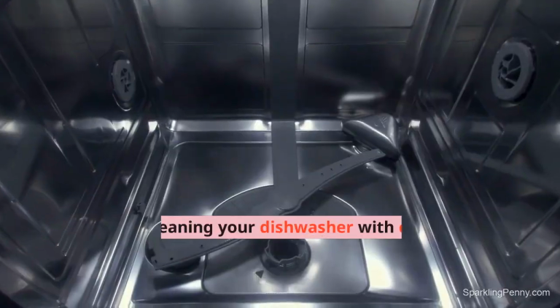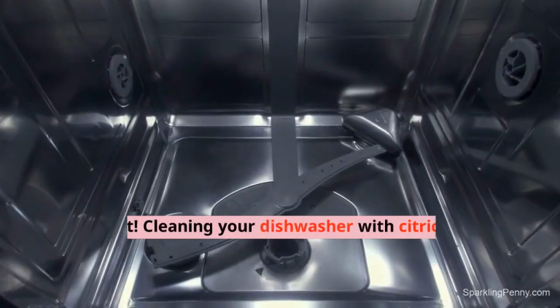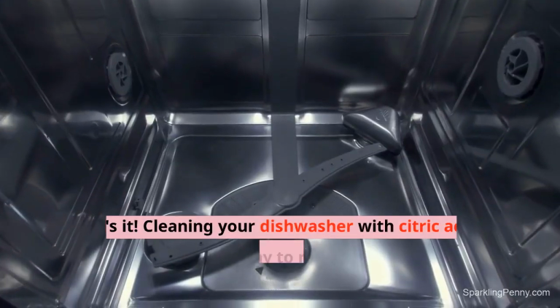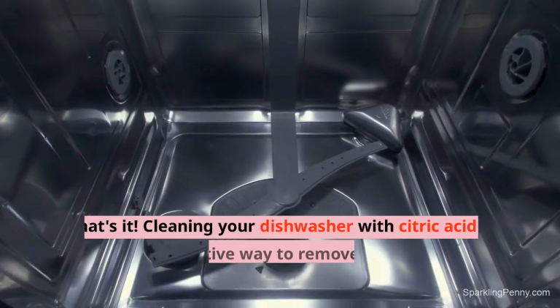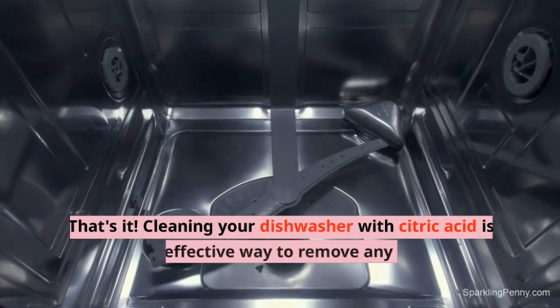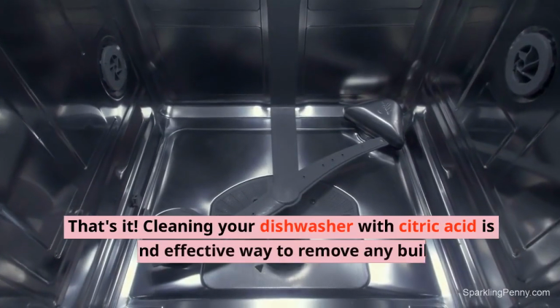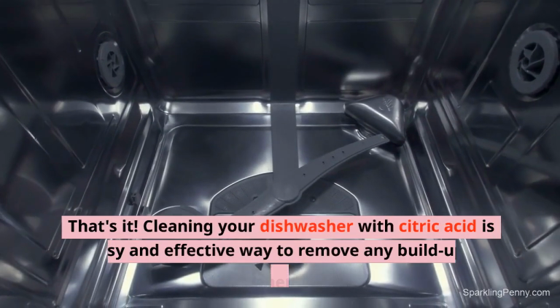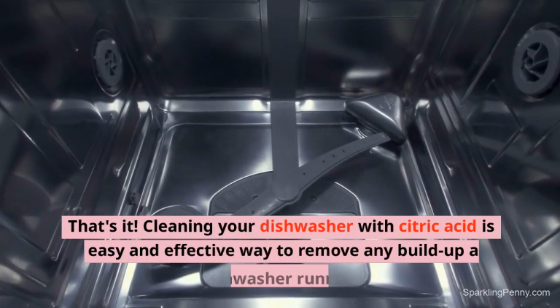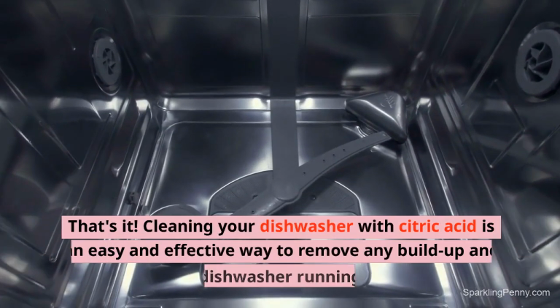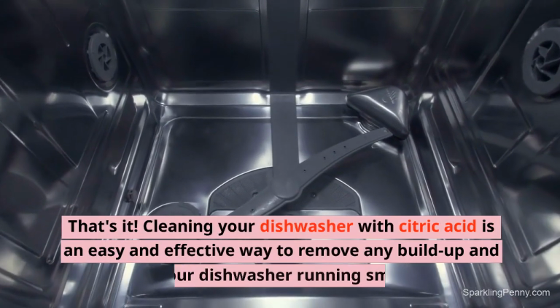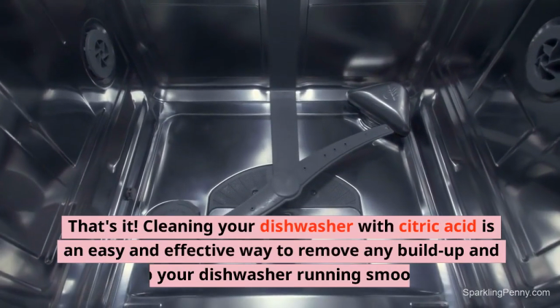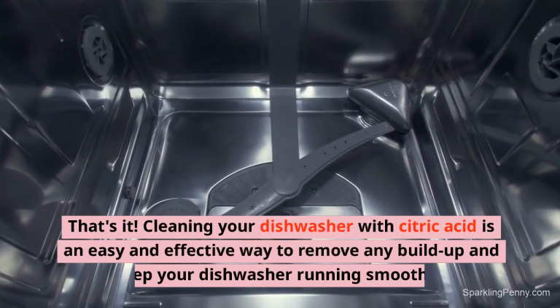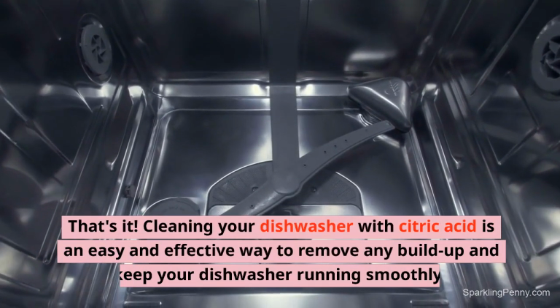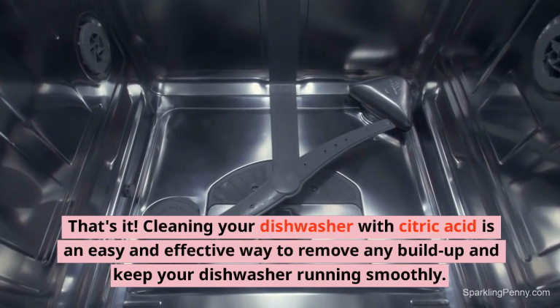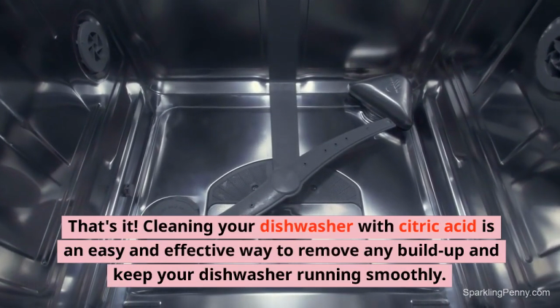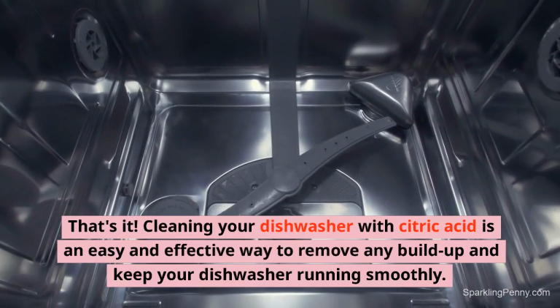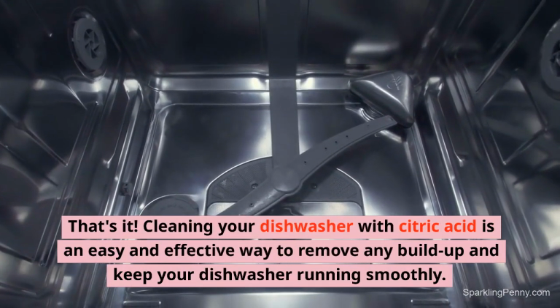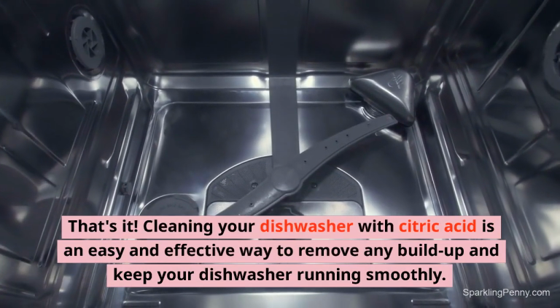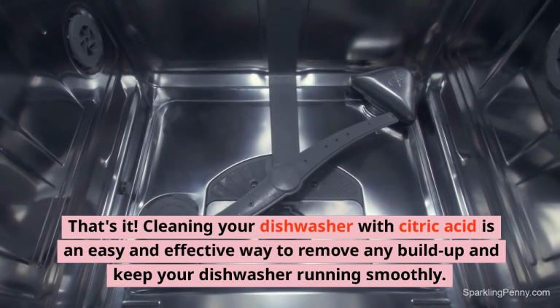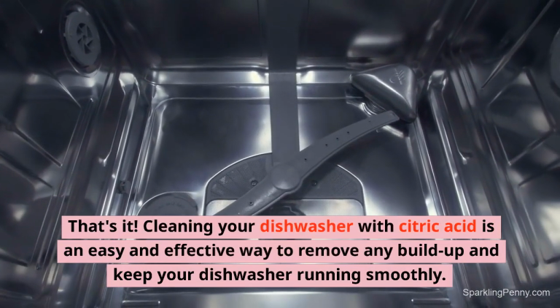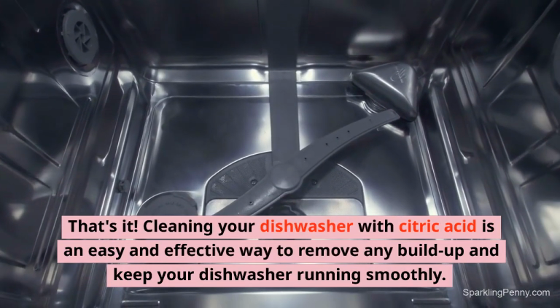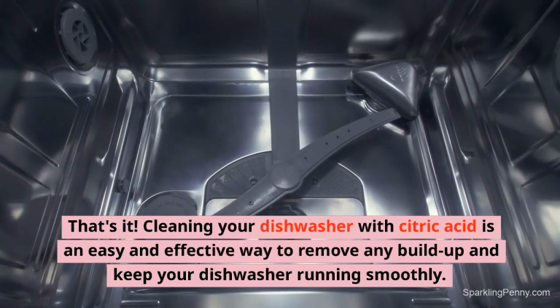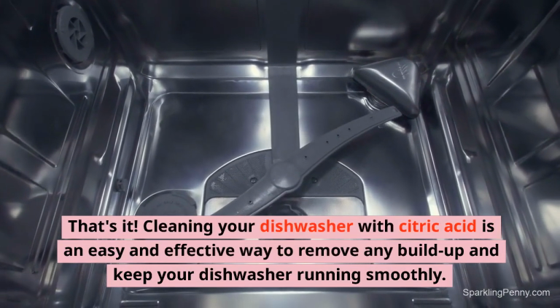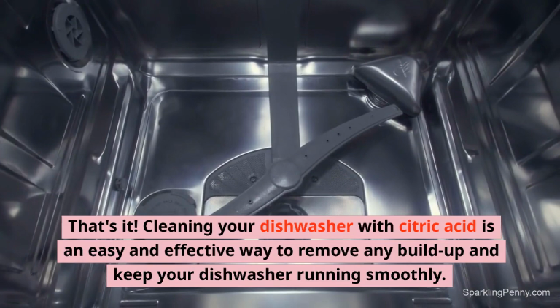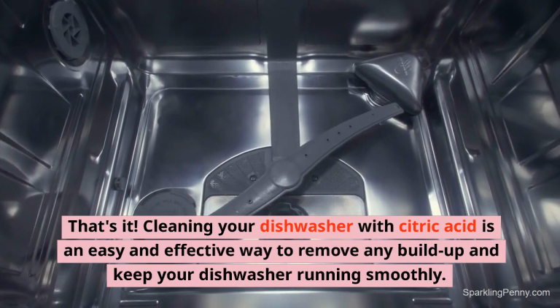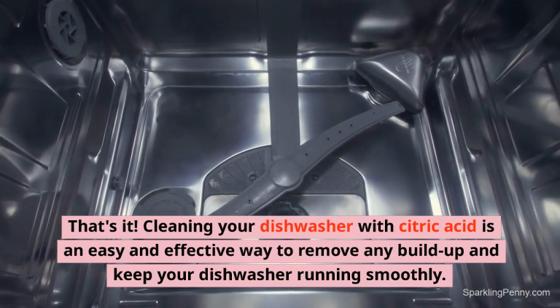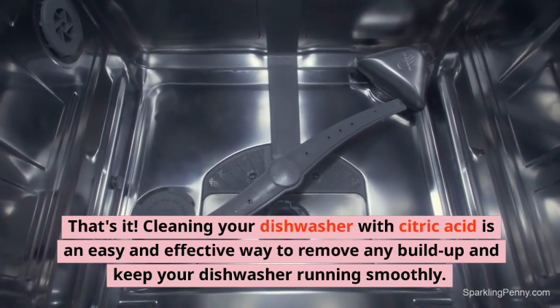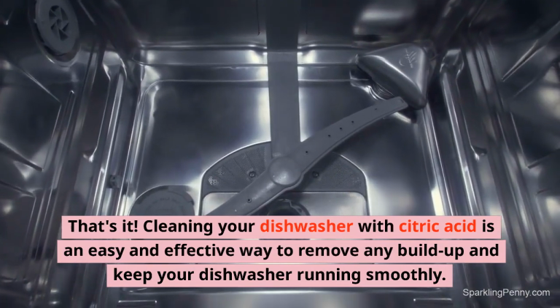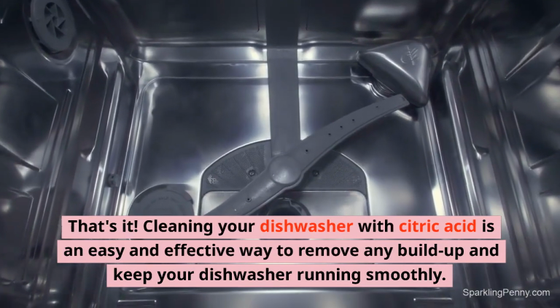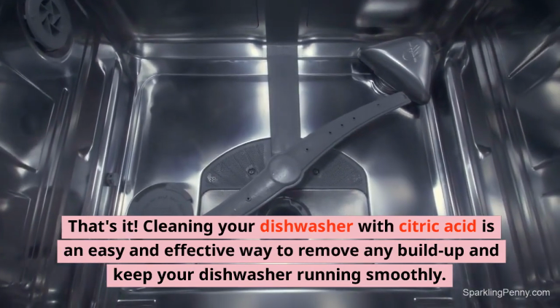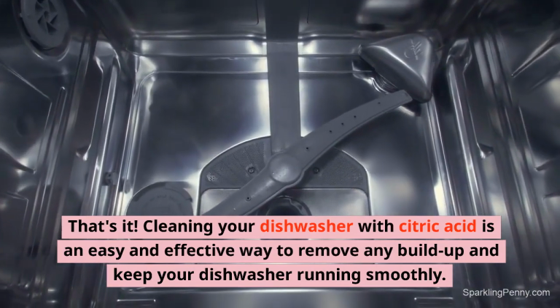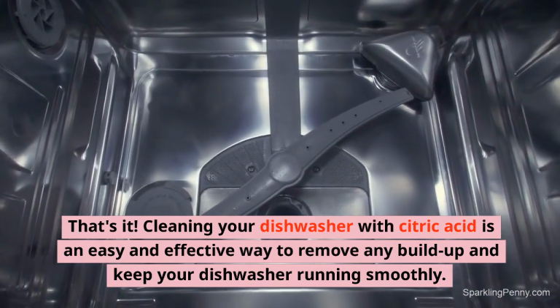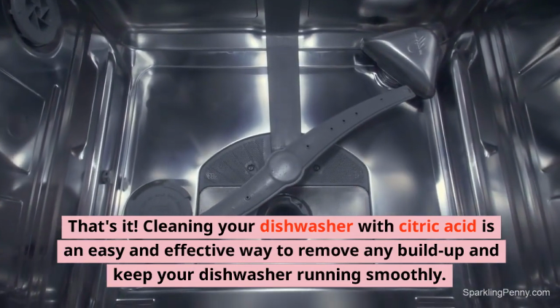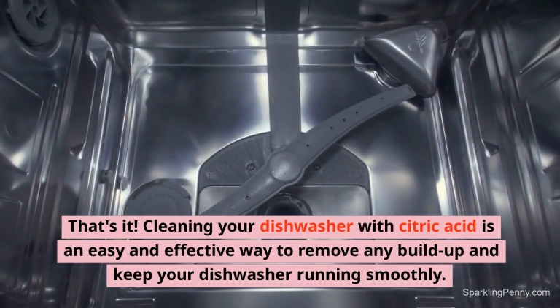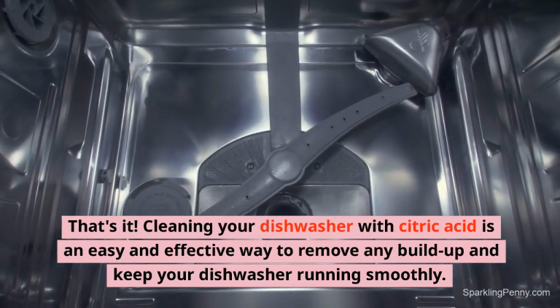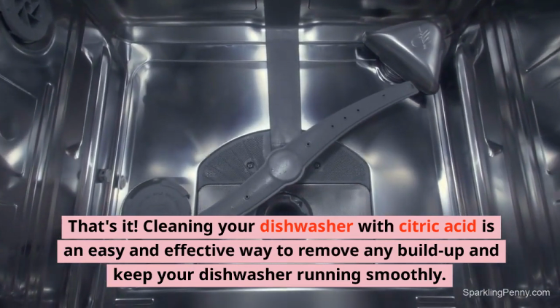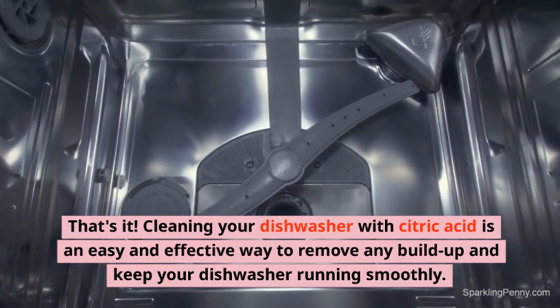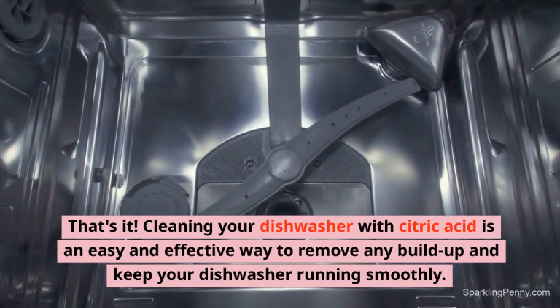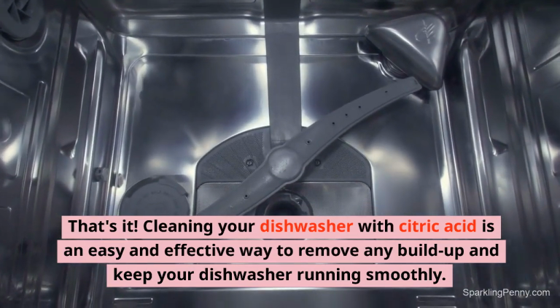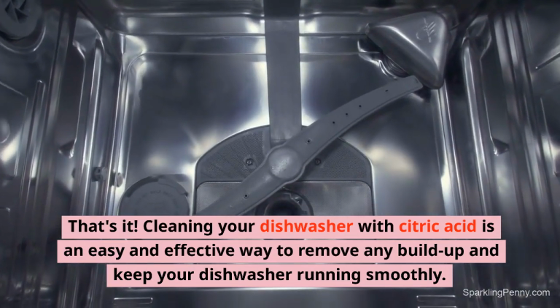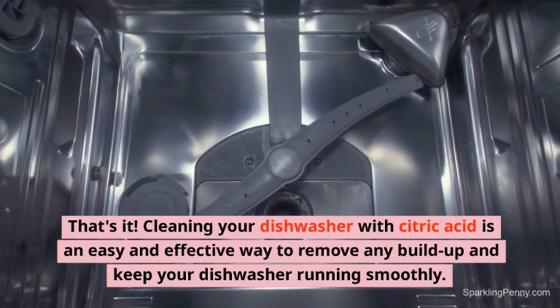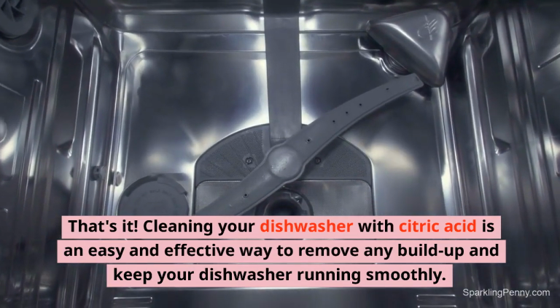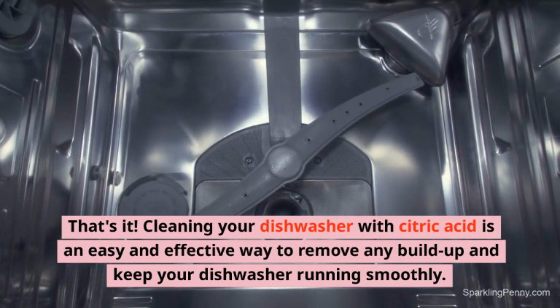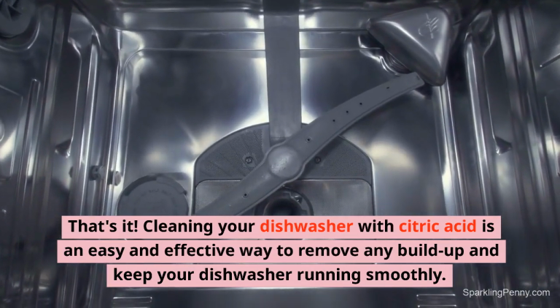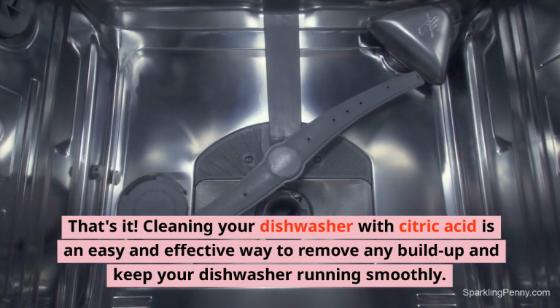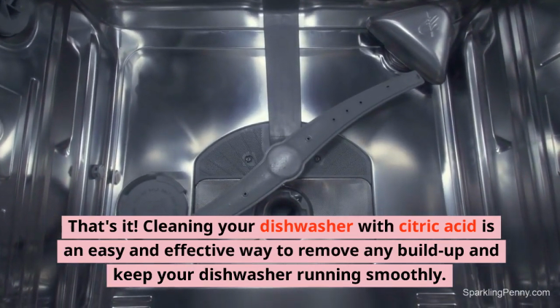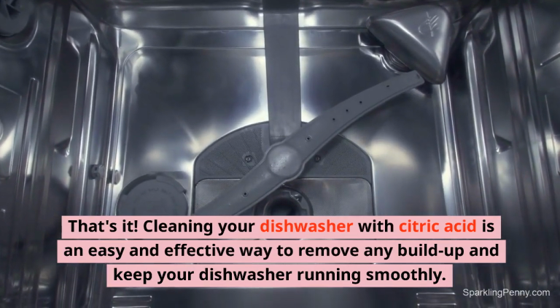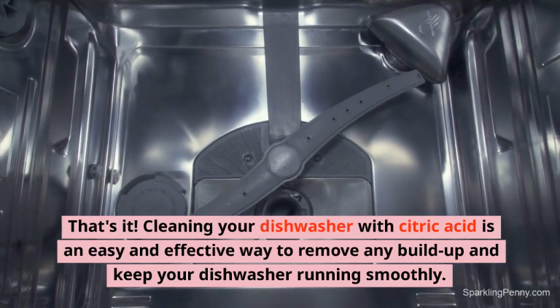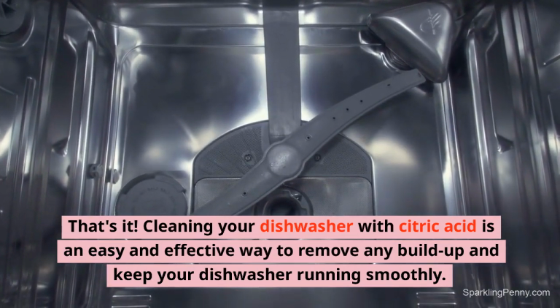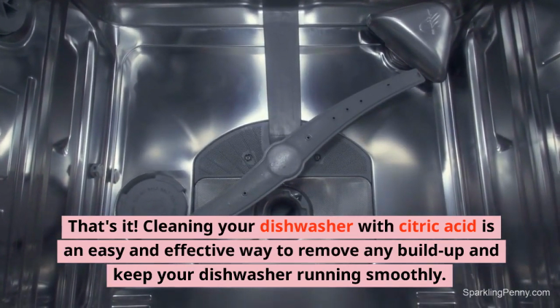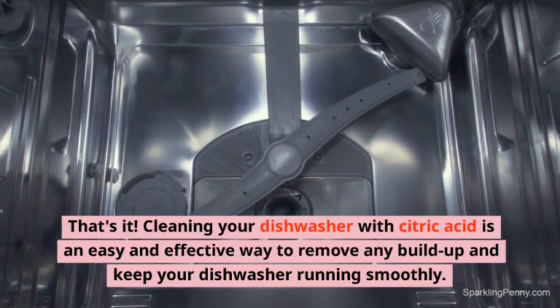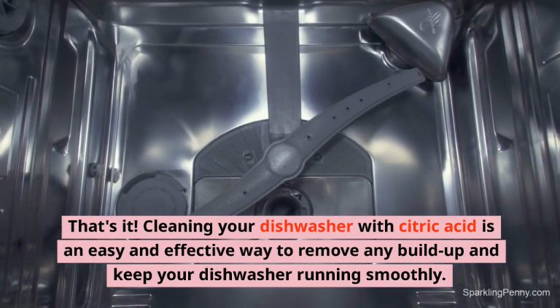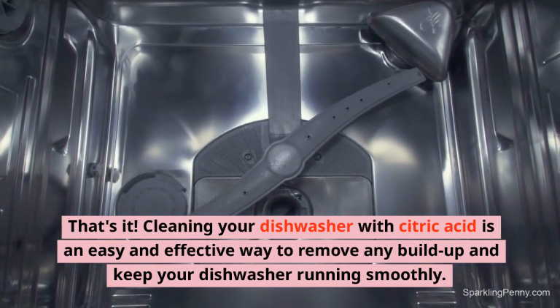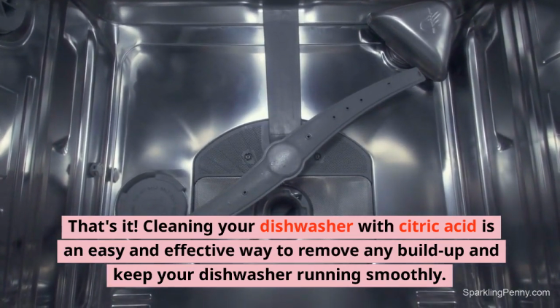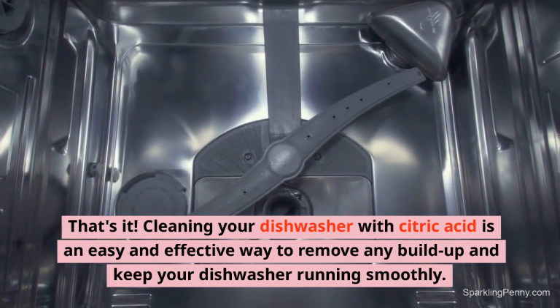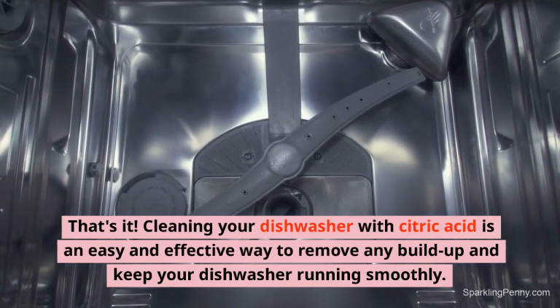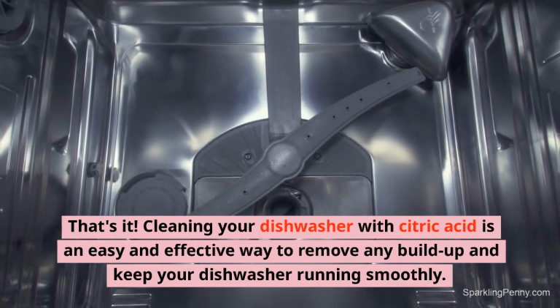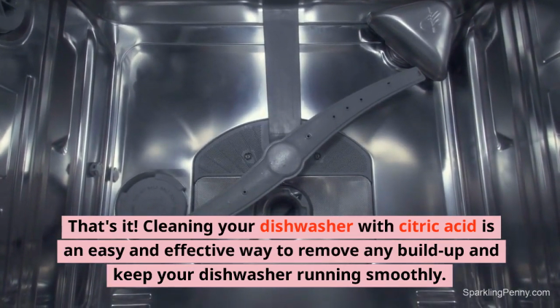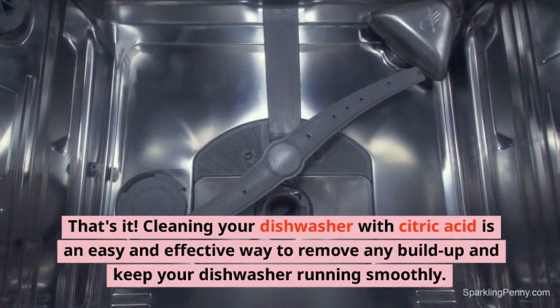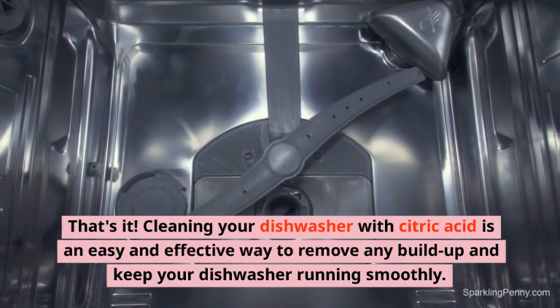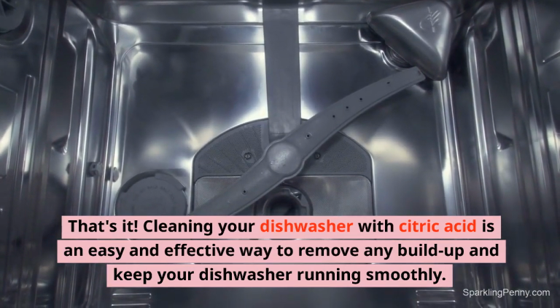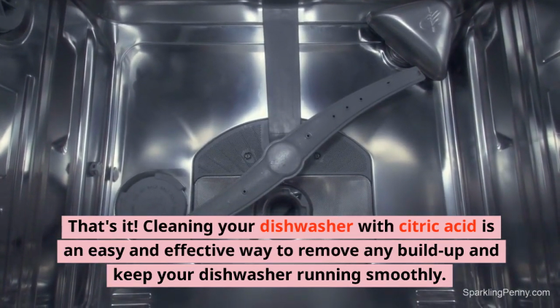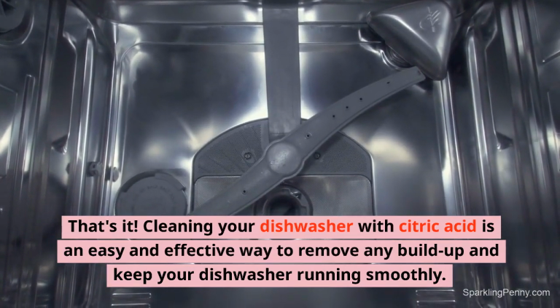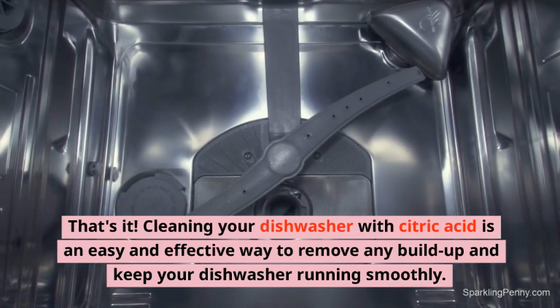That's it. Cleaning your dishwasher with citric acid is an easy and effective way to remove any buildup and keep your dishwasher running smoothly.